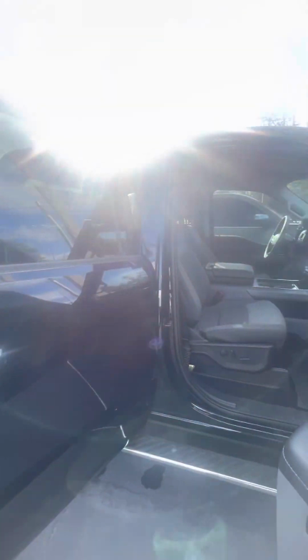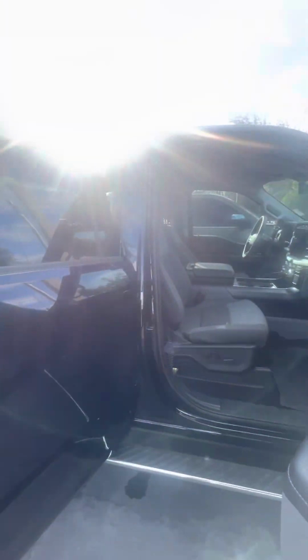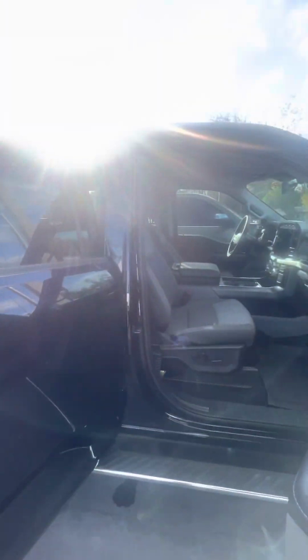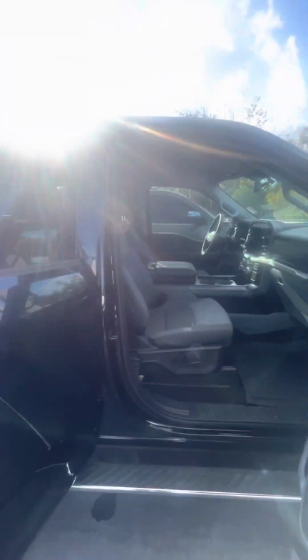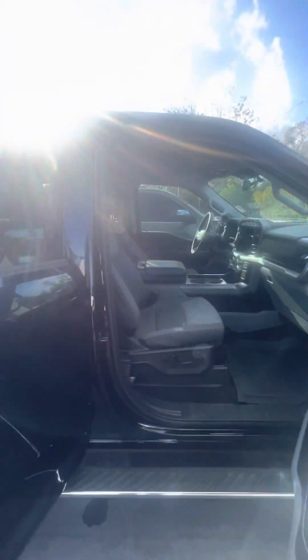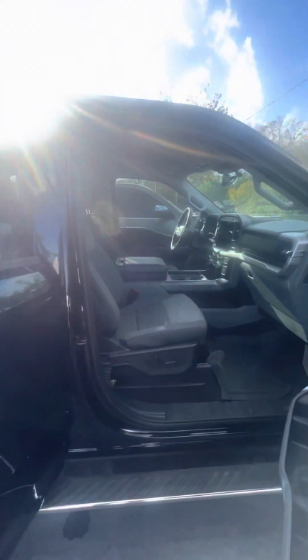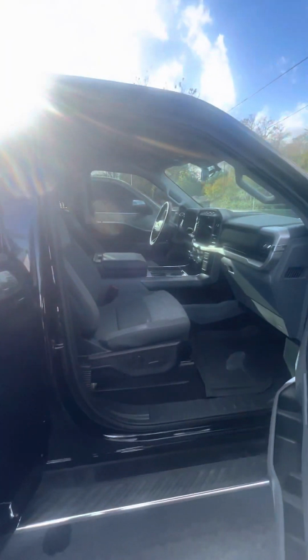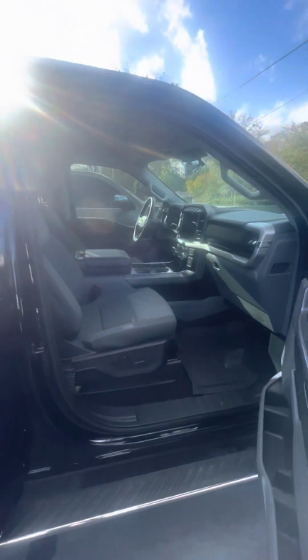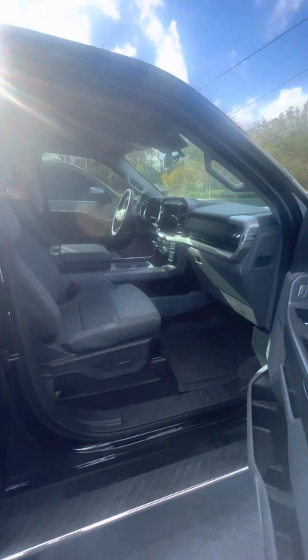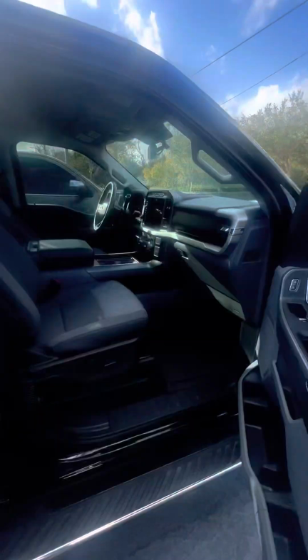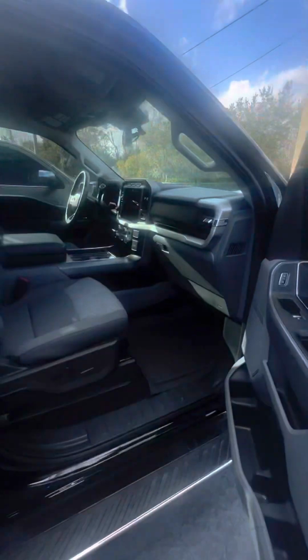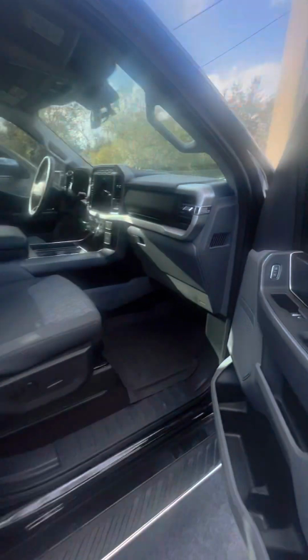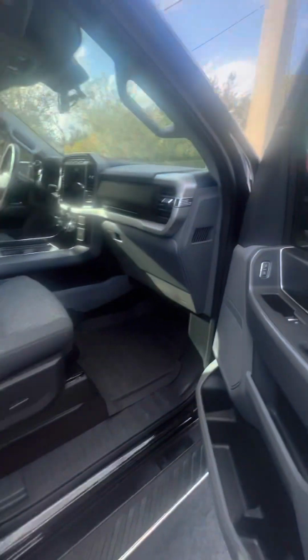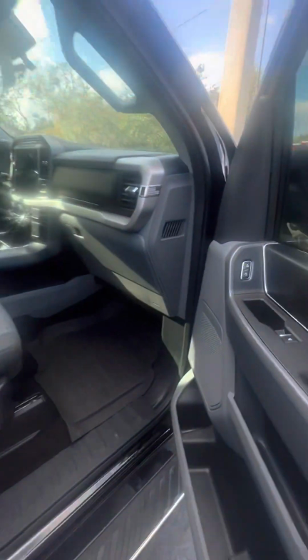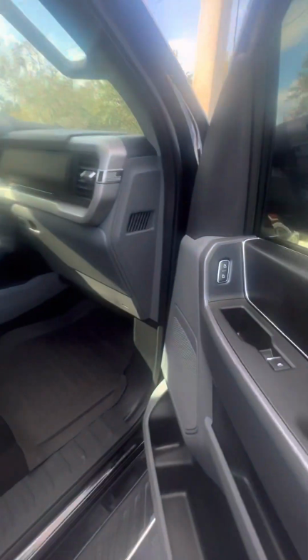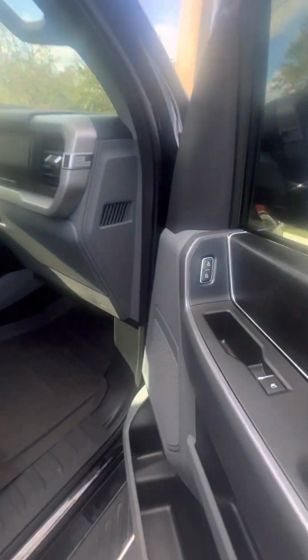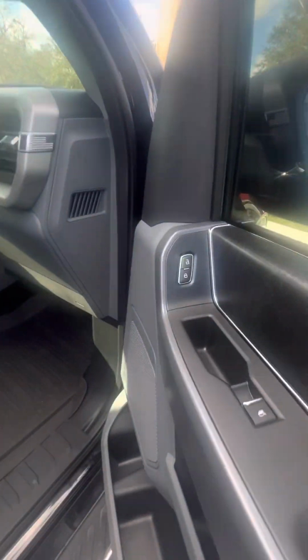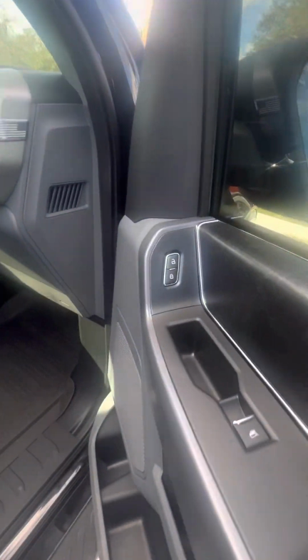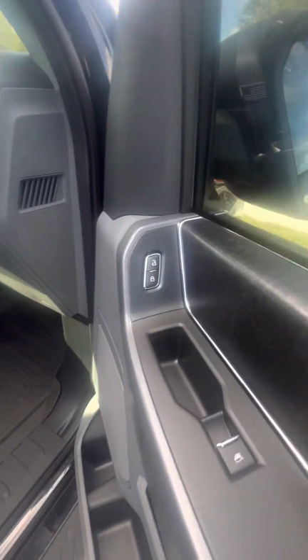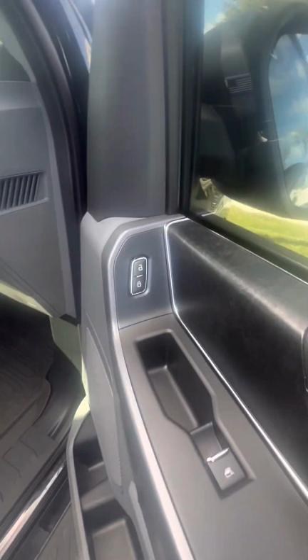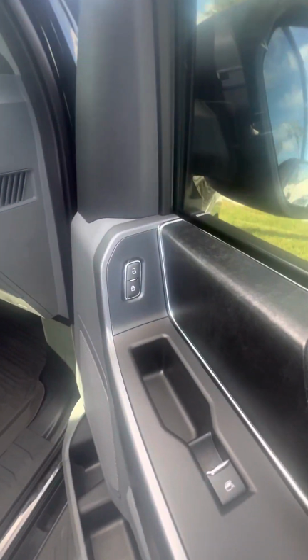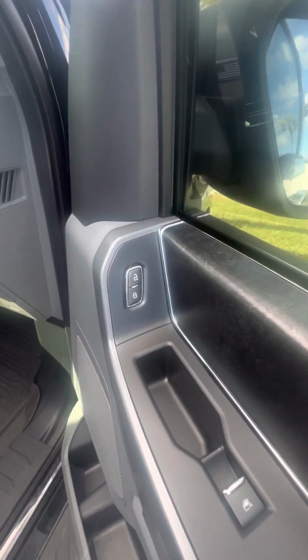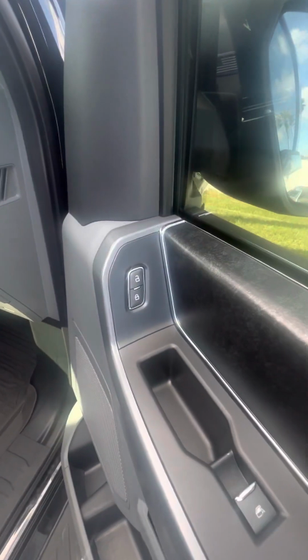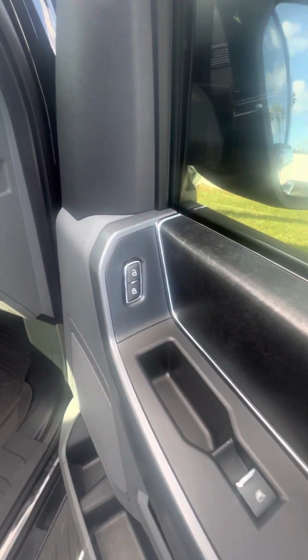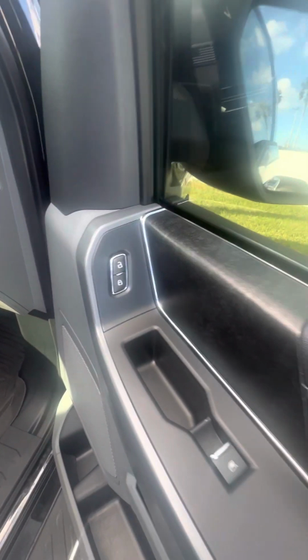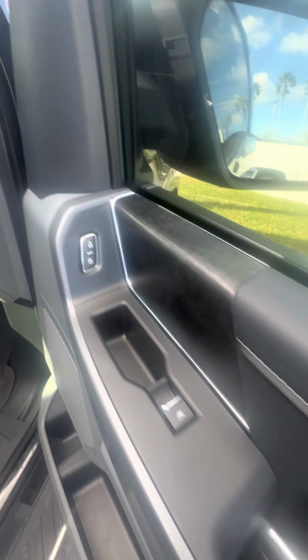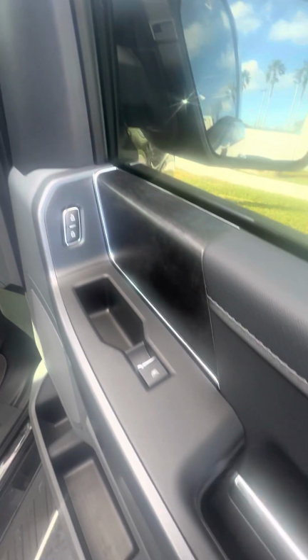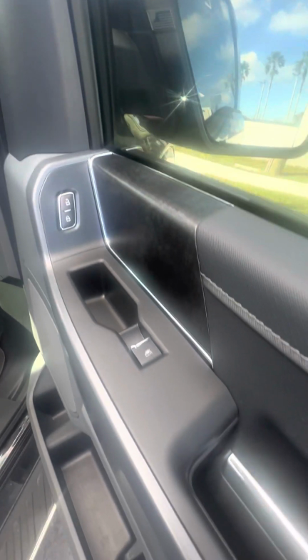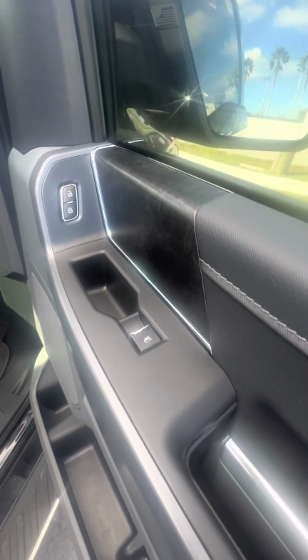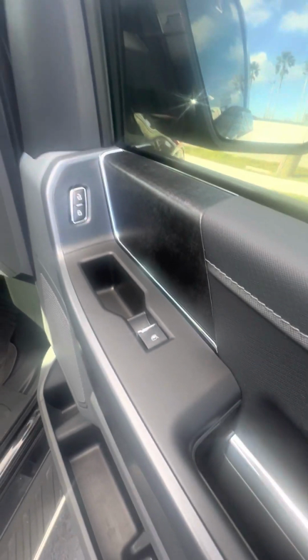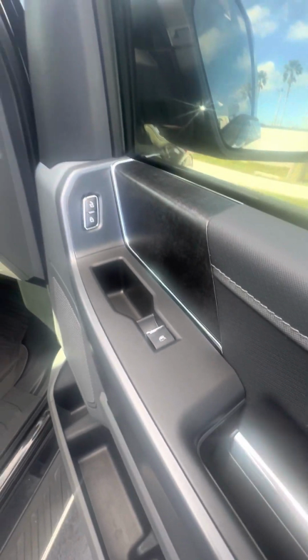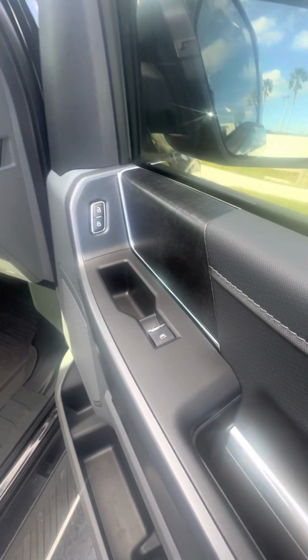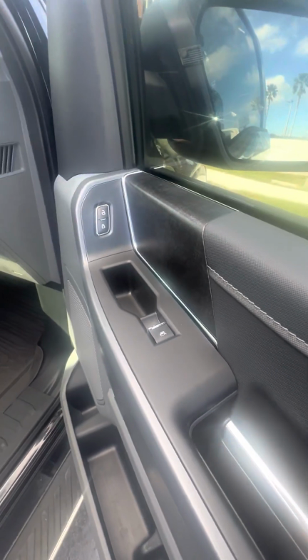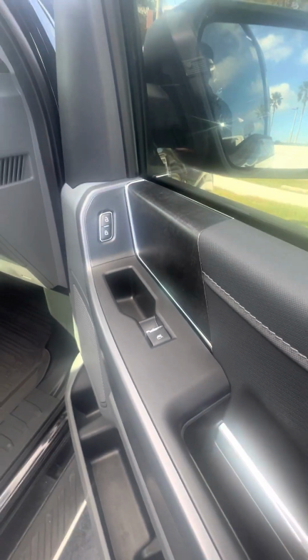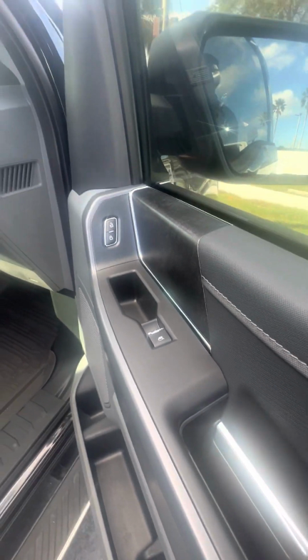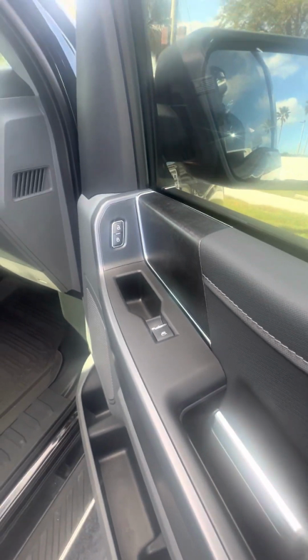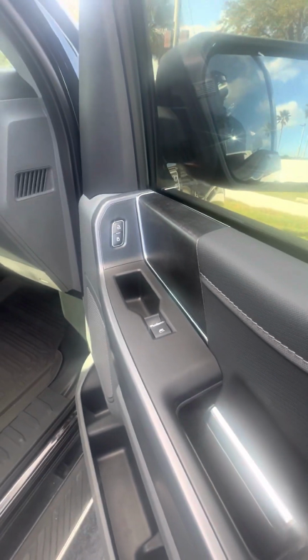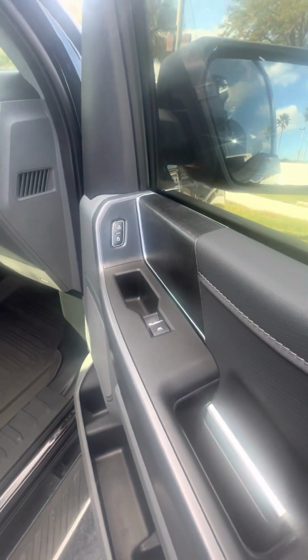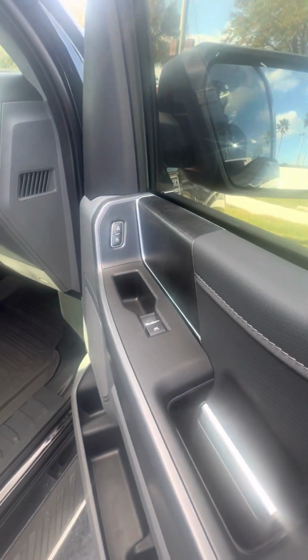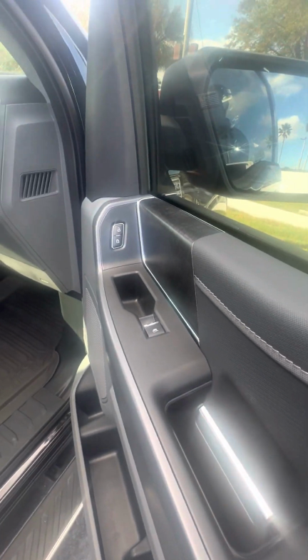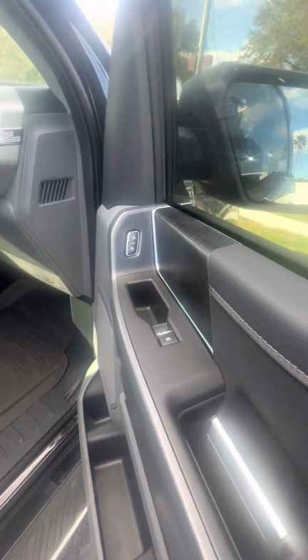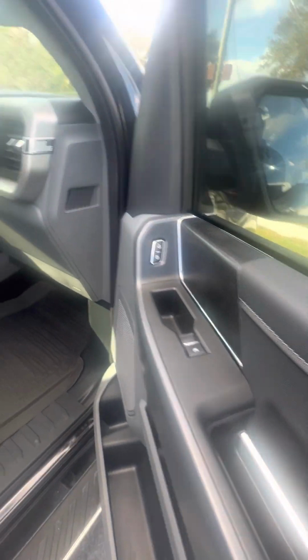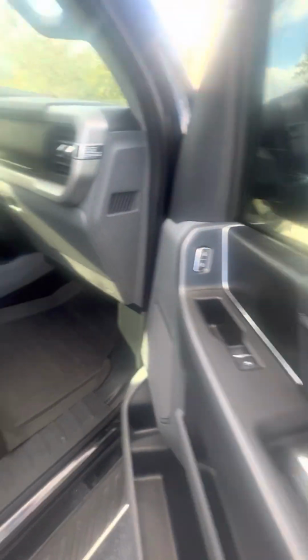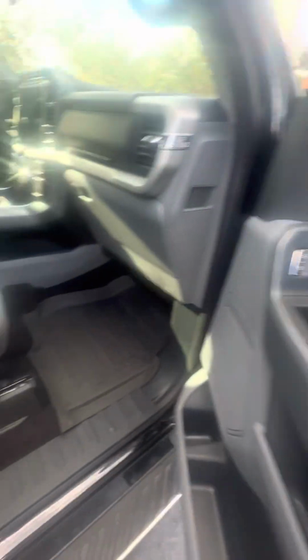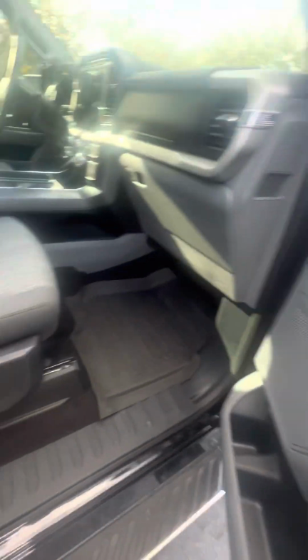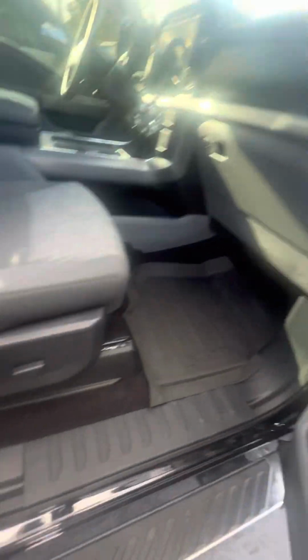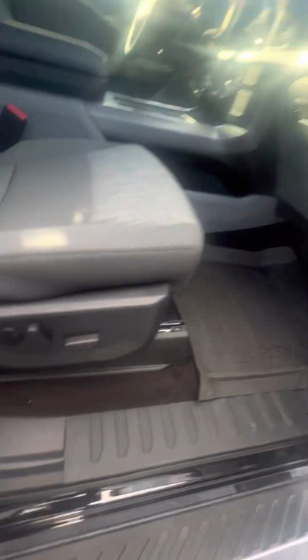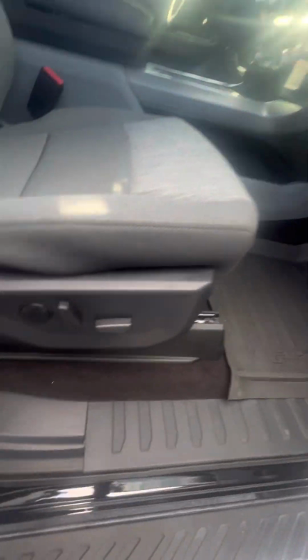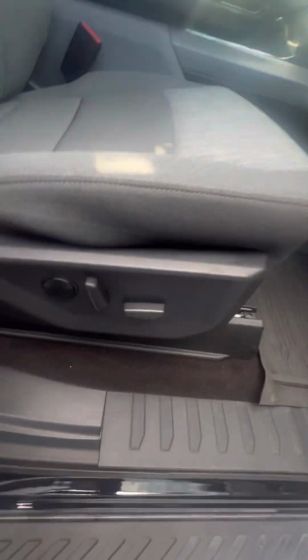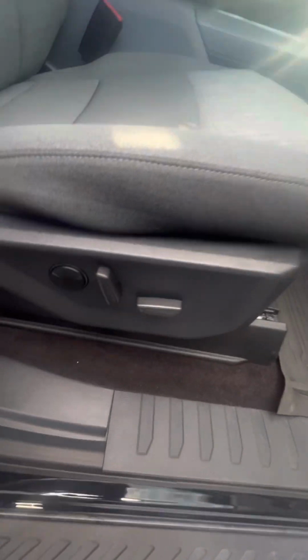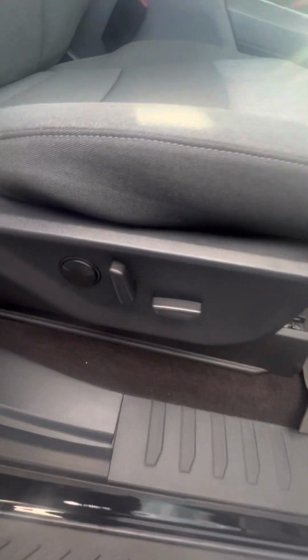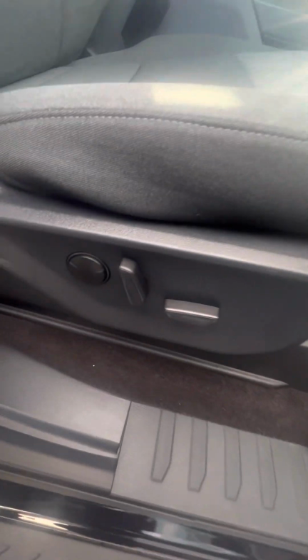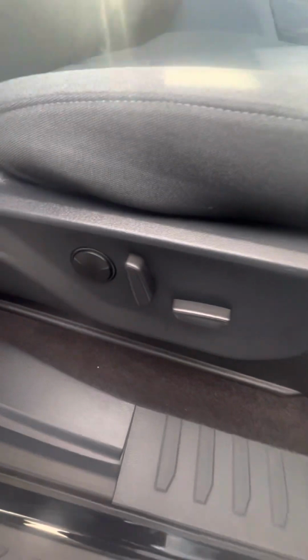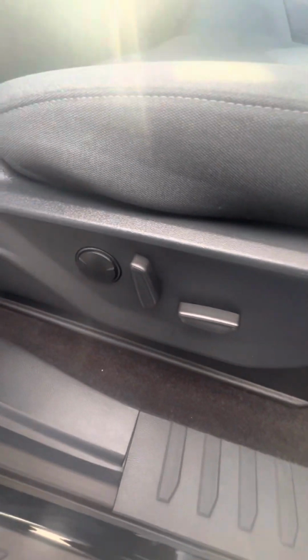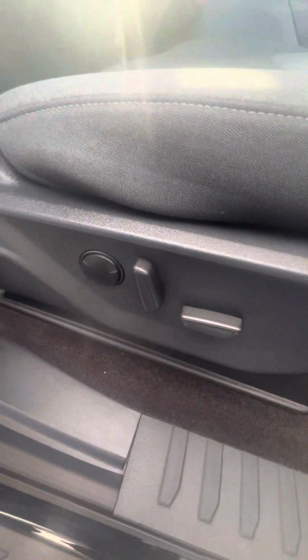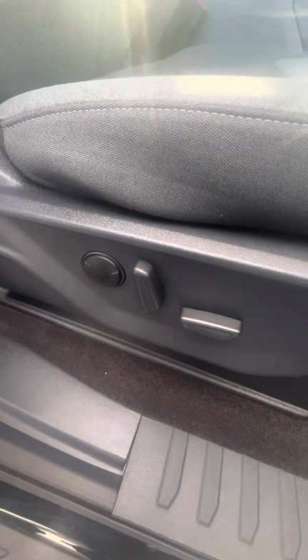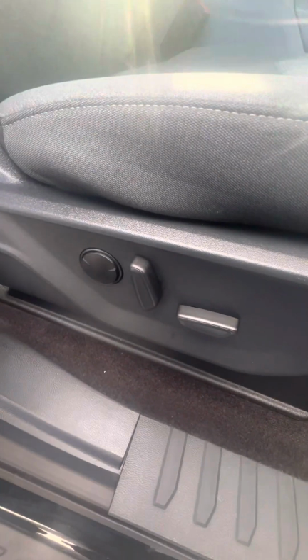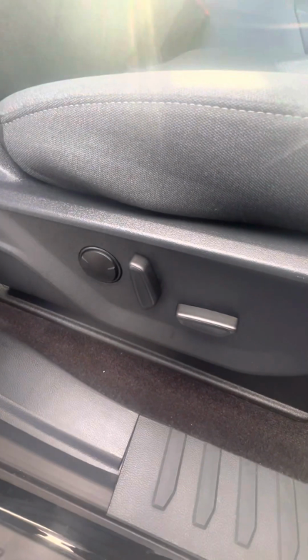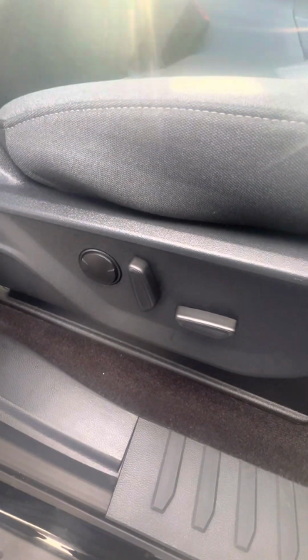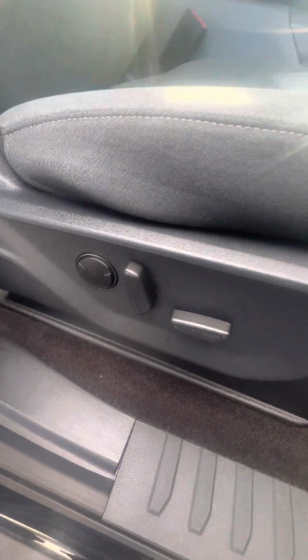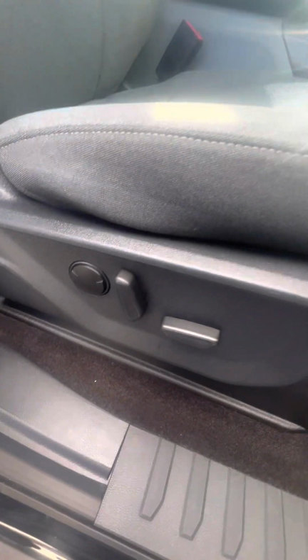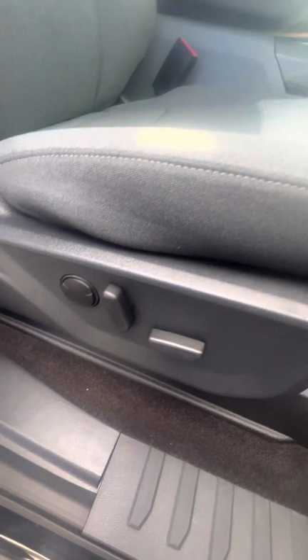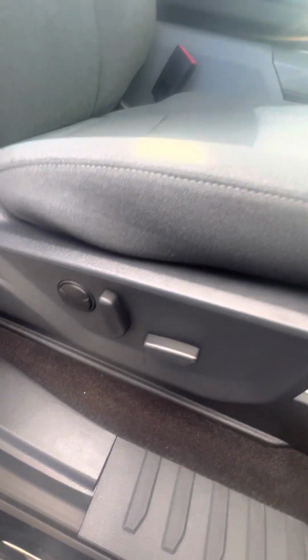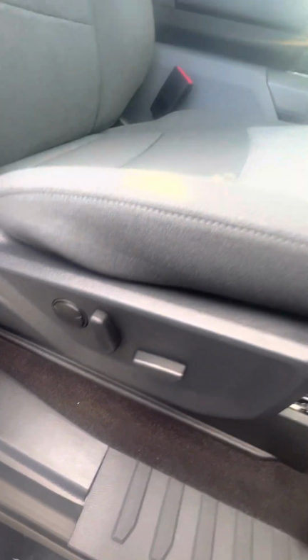Now we look inside this beautiful vehicle. Power lock, power windows on the passenger side door. Power seating for the passenger seat as well.